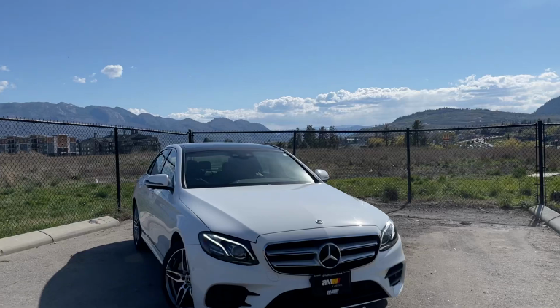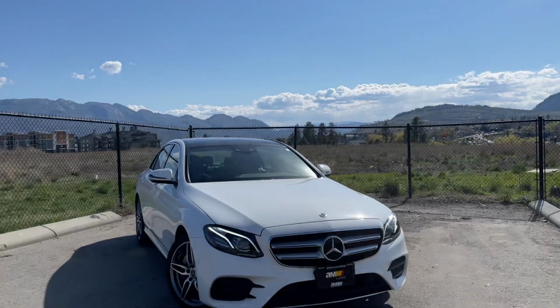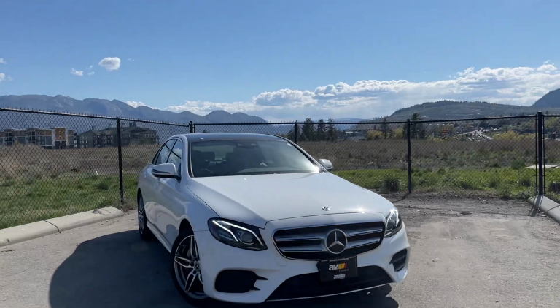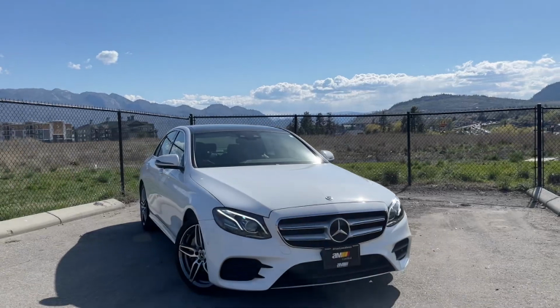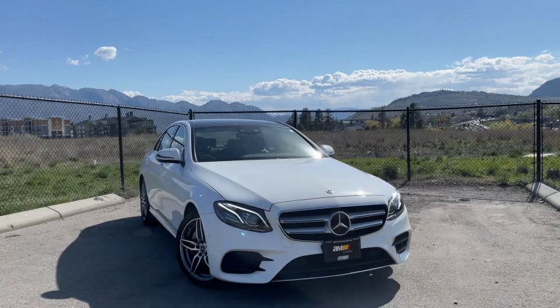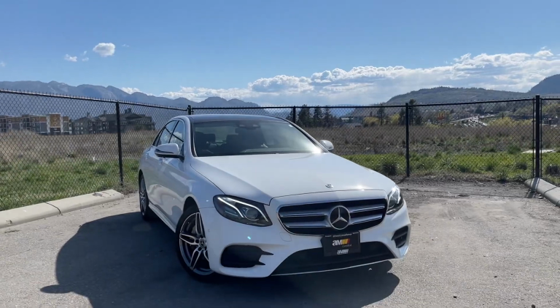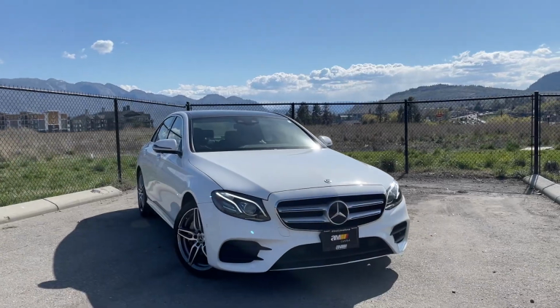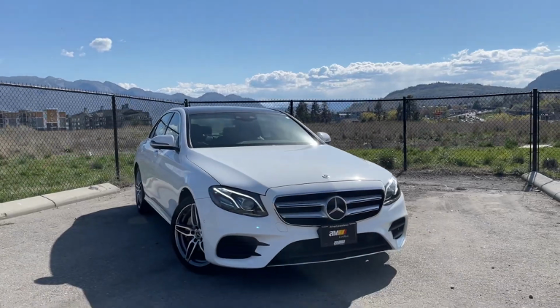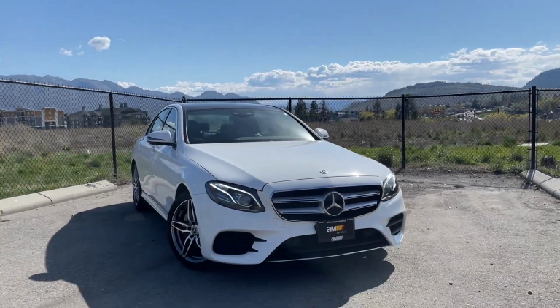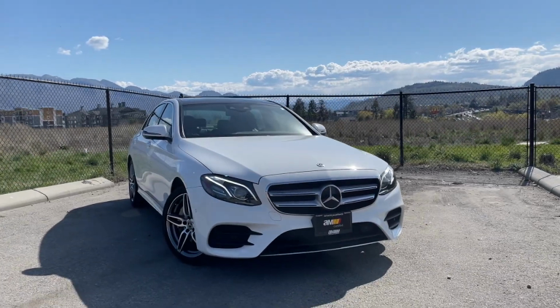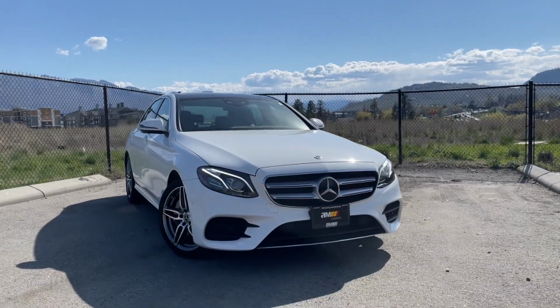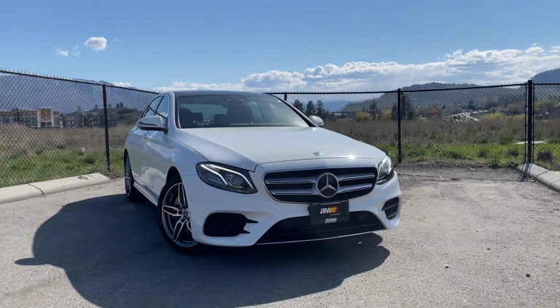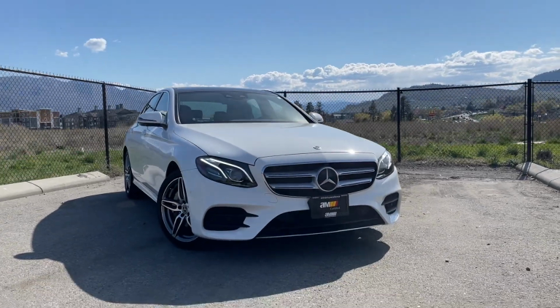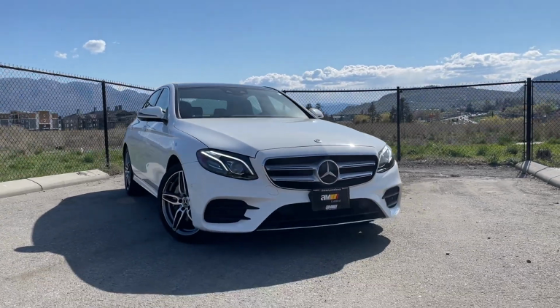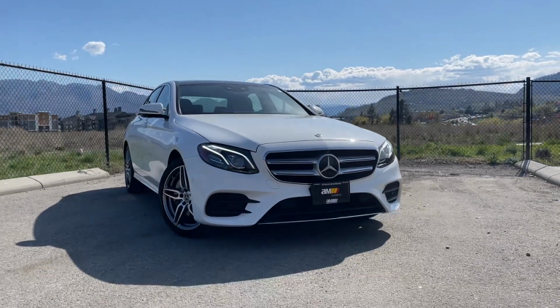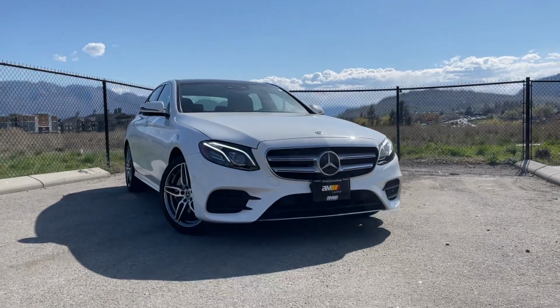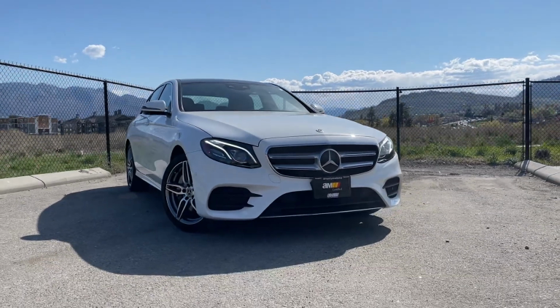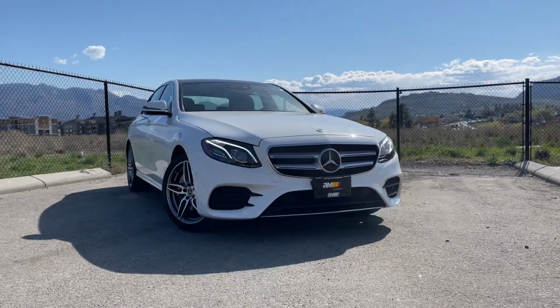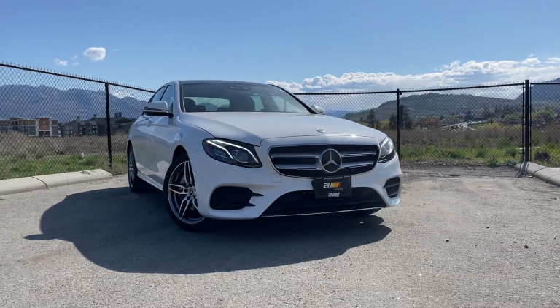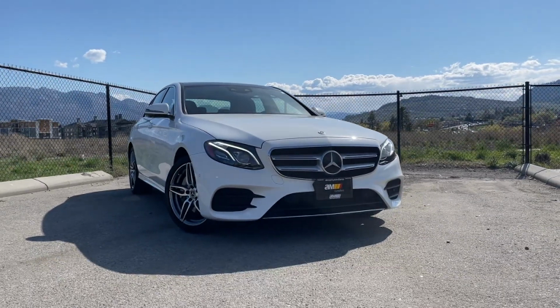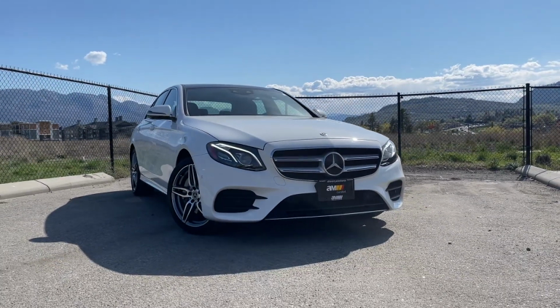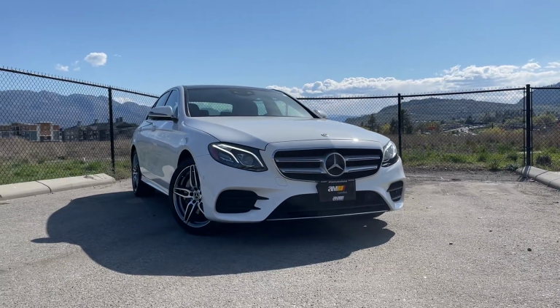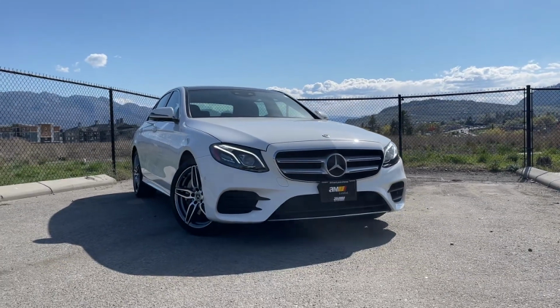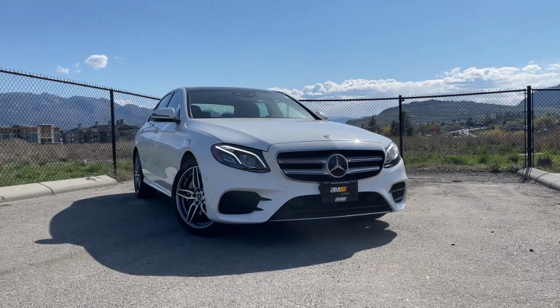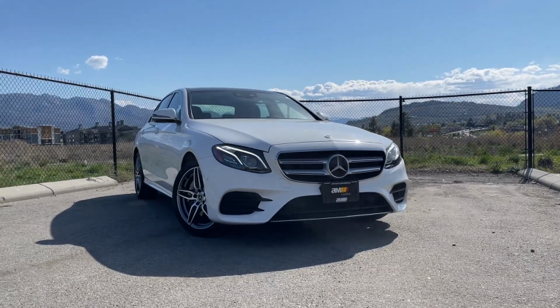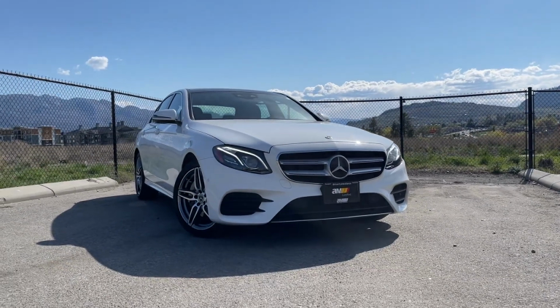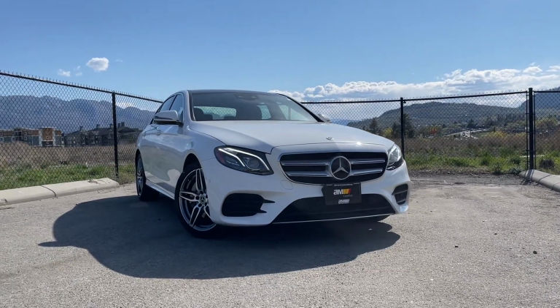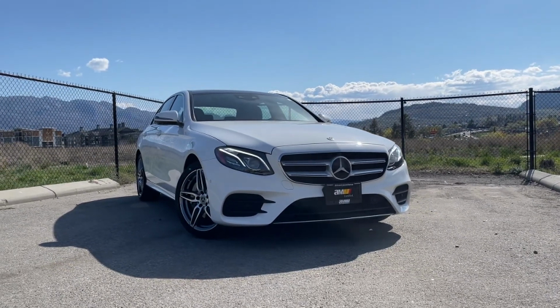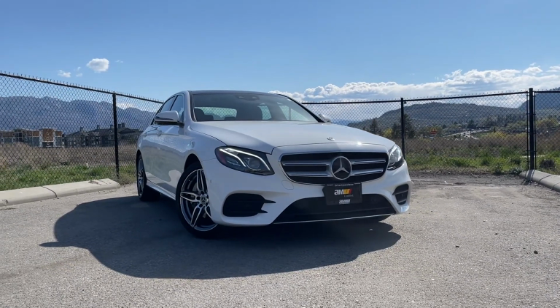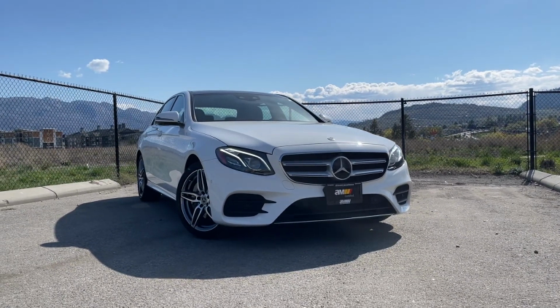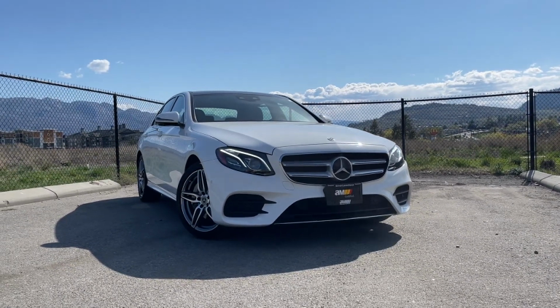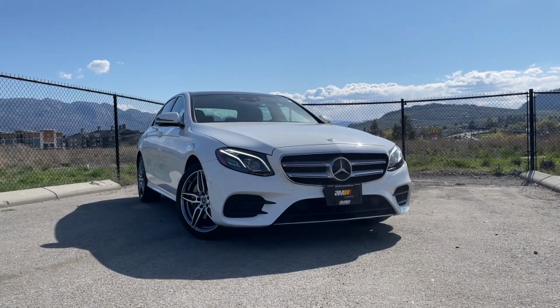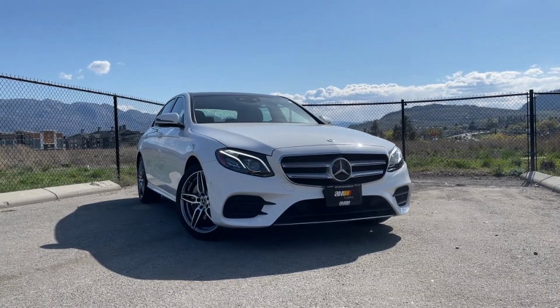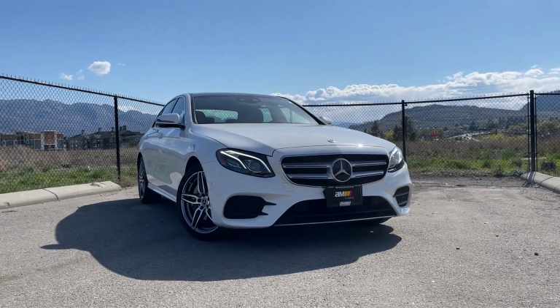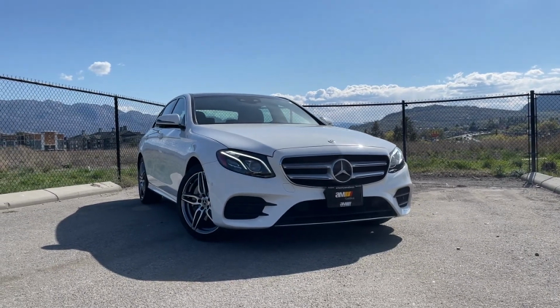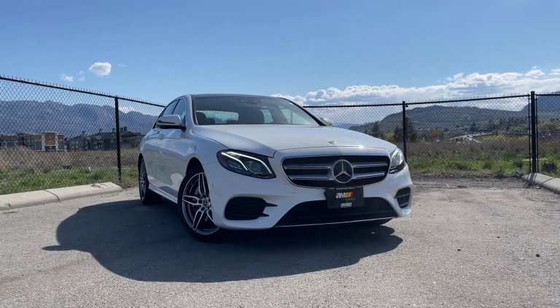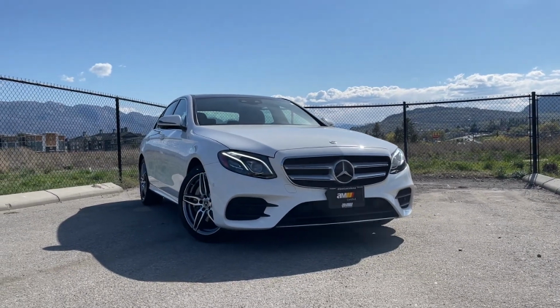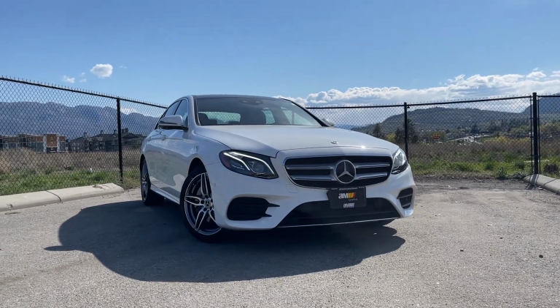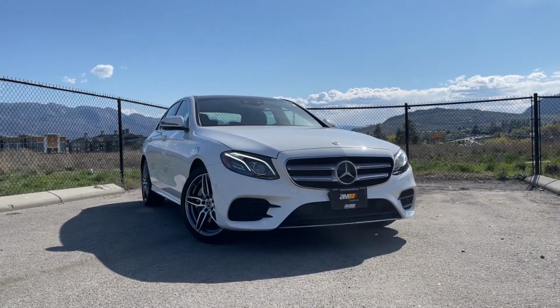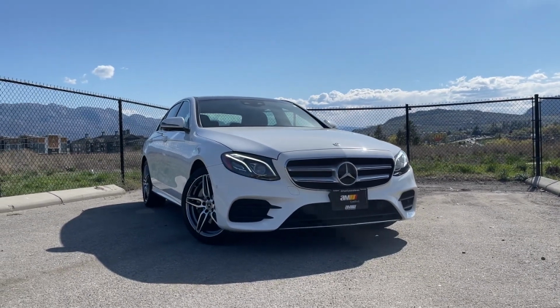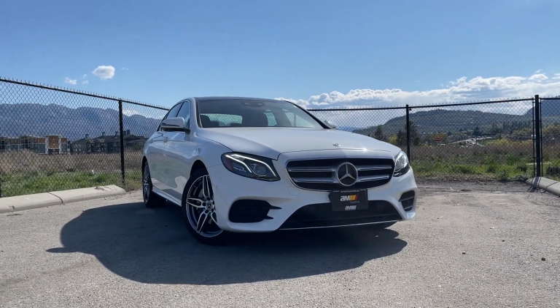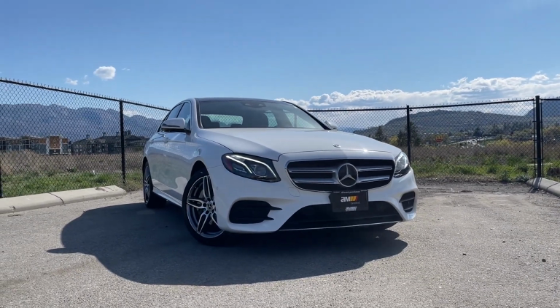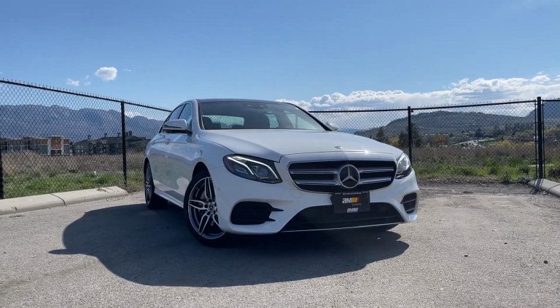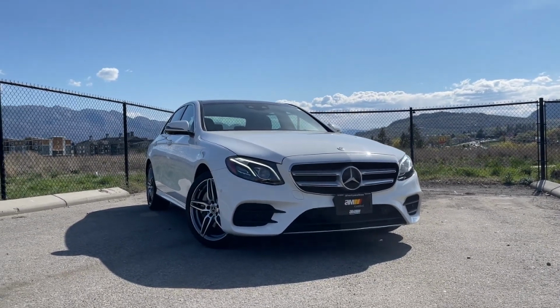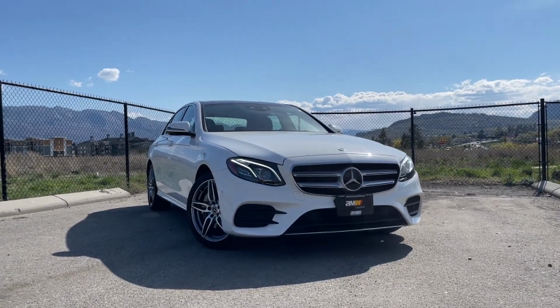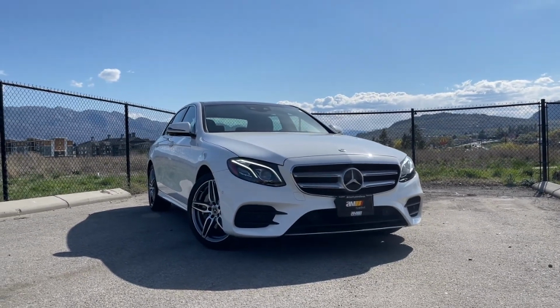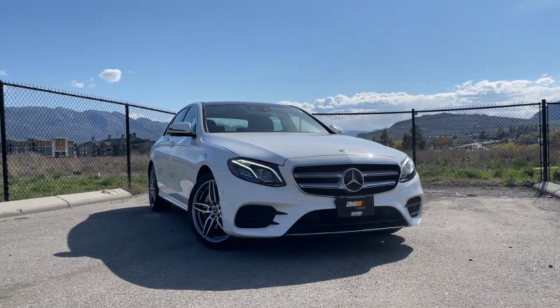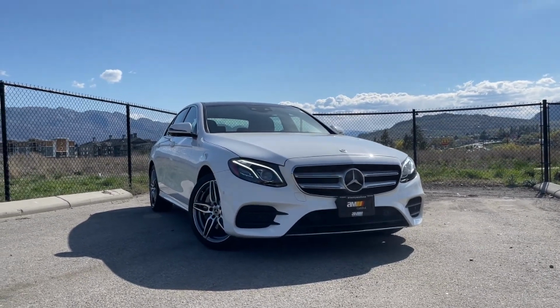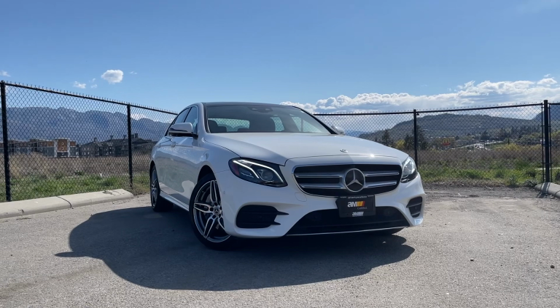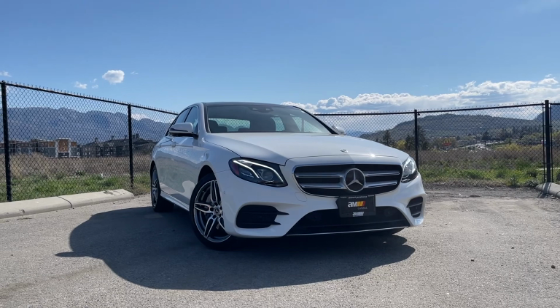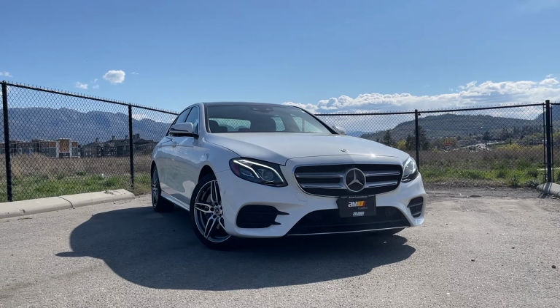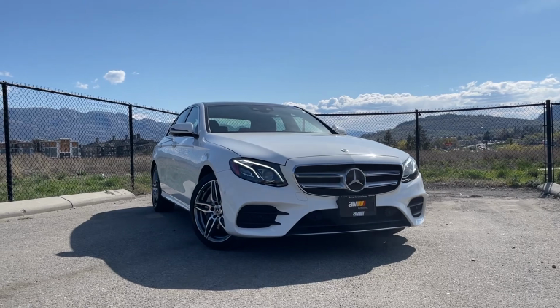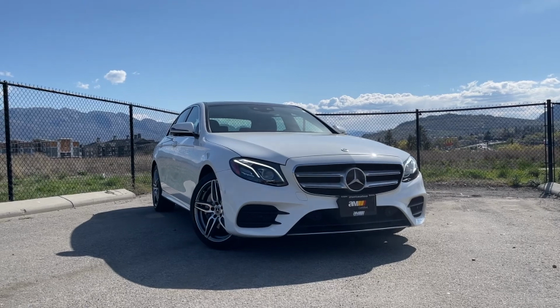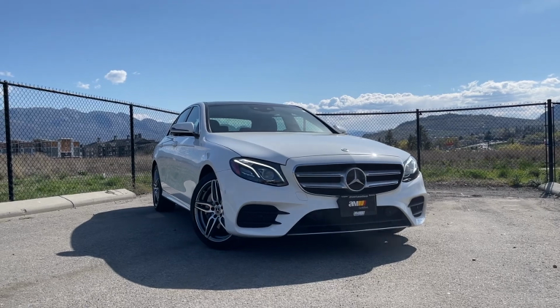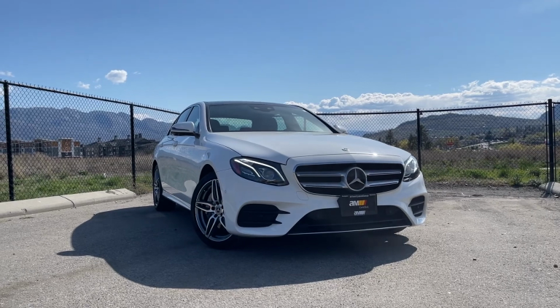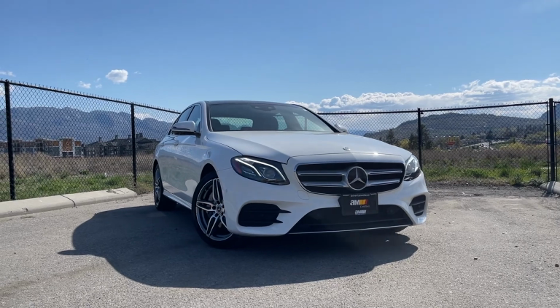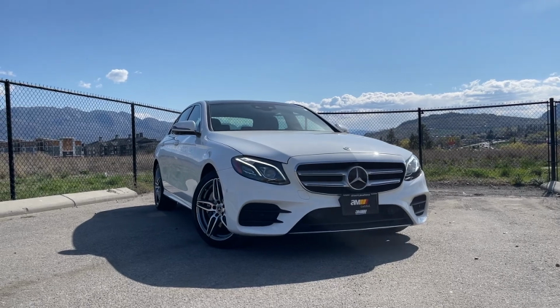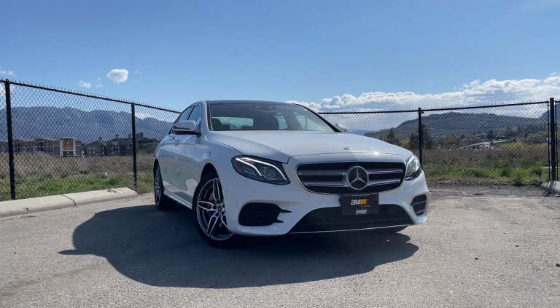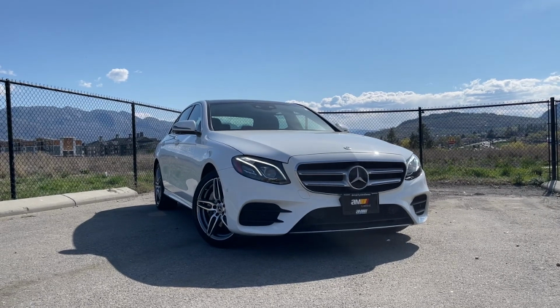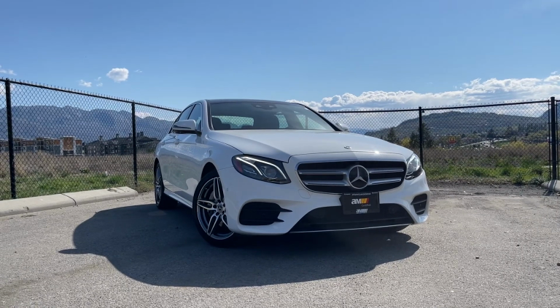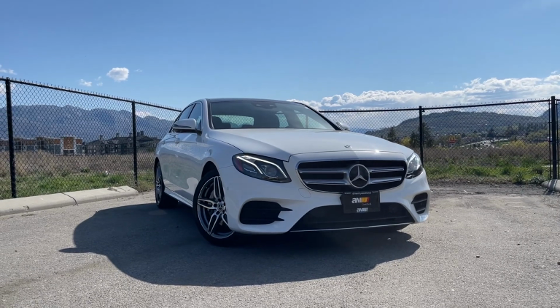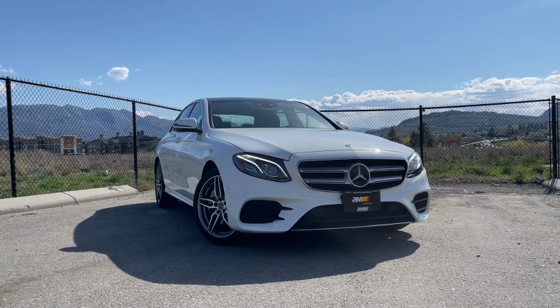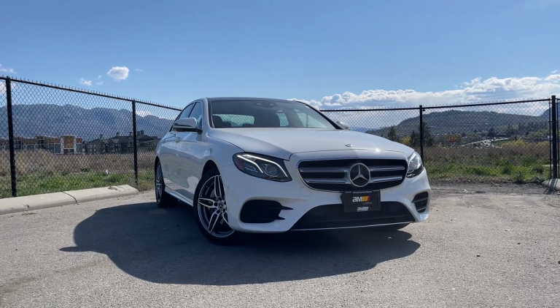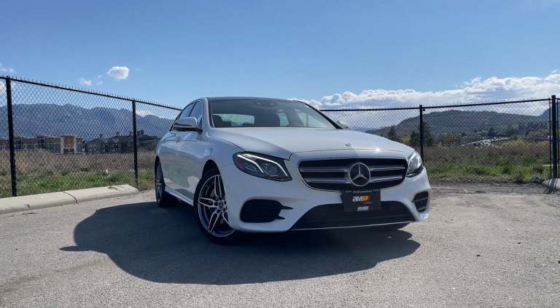Hi everyone, this is Matt with Automark. Here we're looking at a 2020 Mercedes-Benz E-Class.